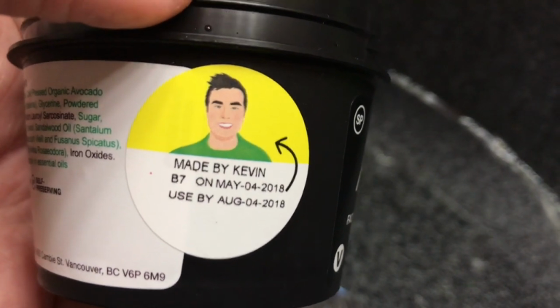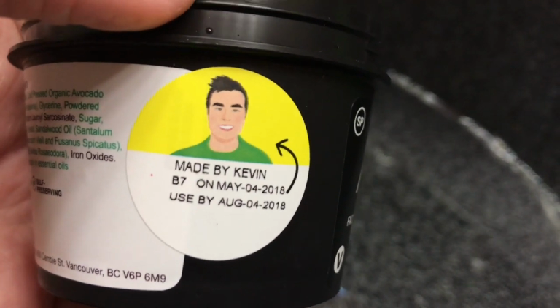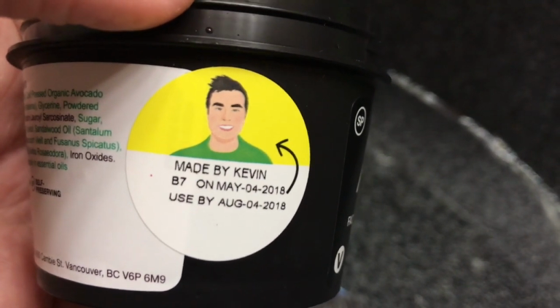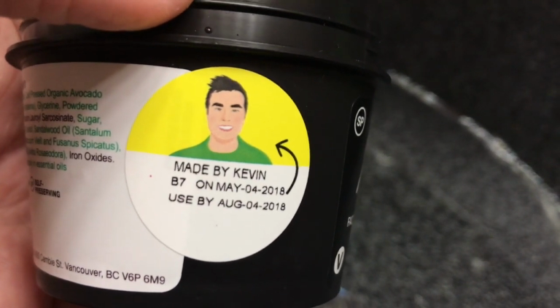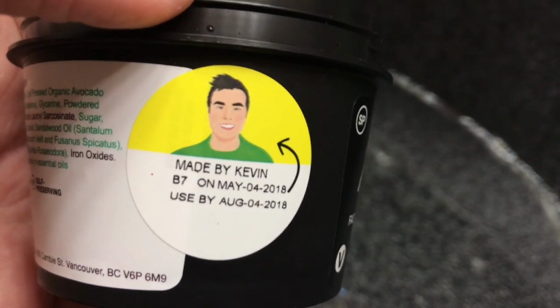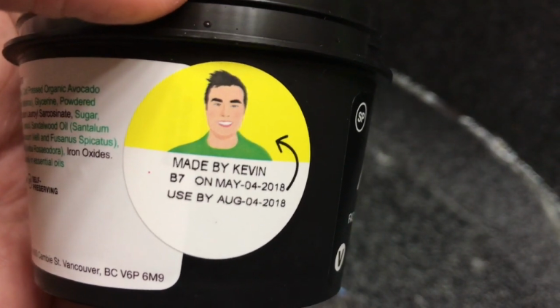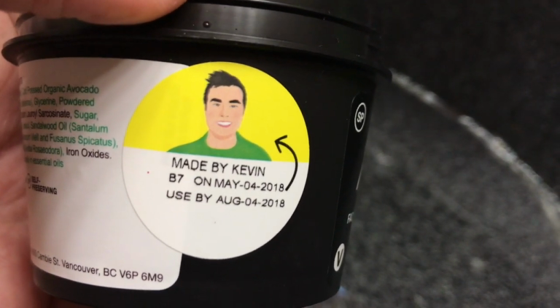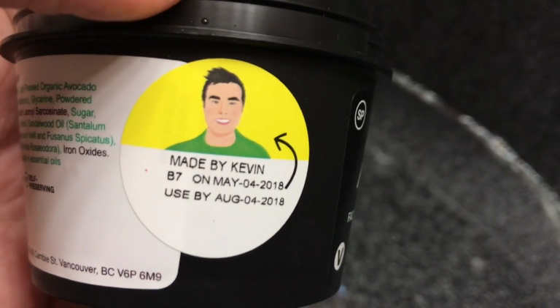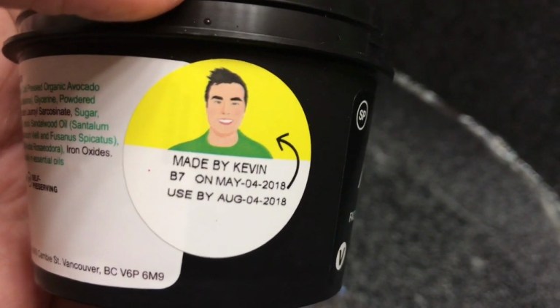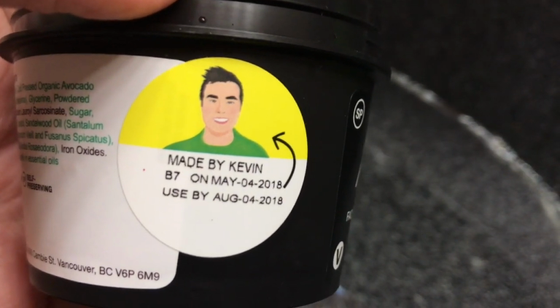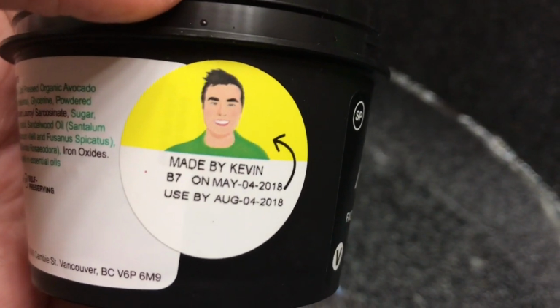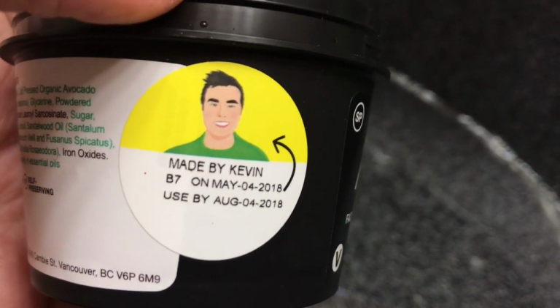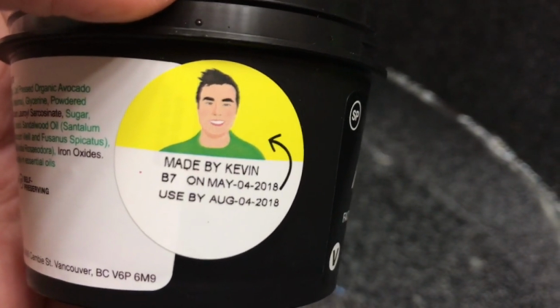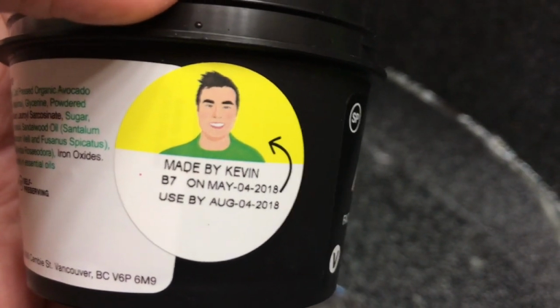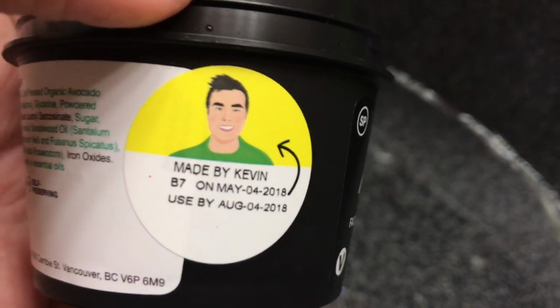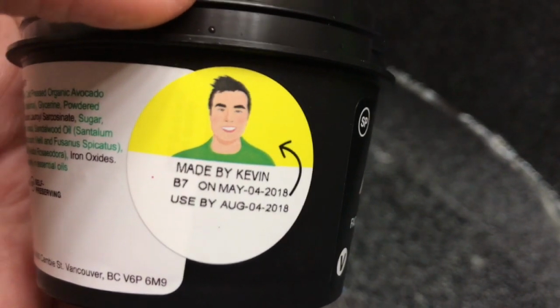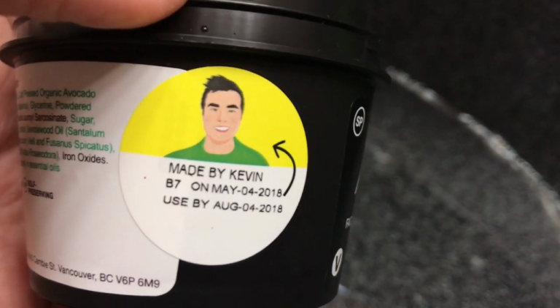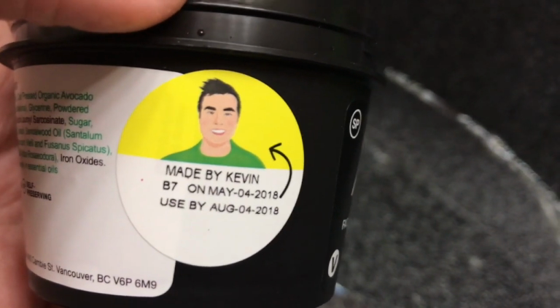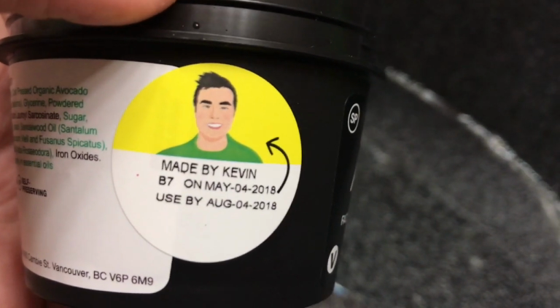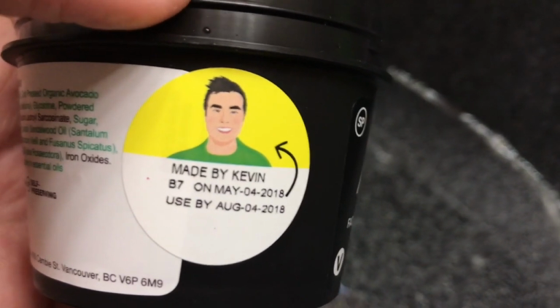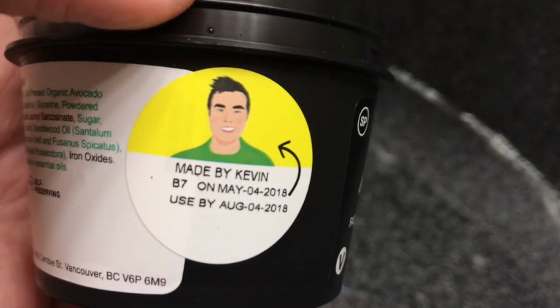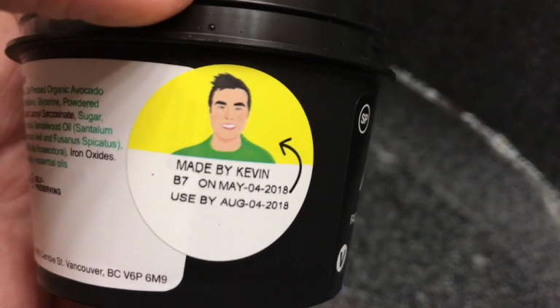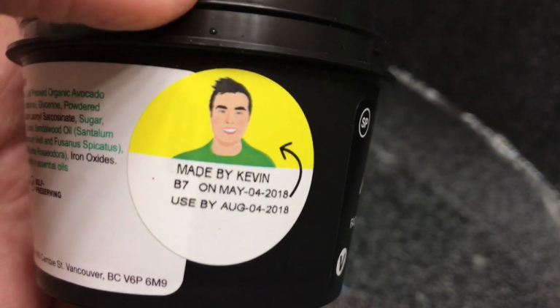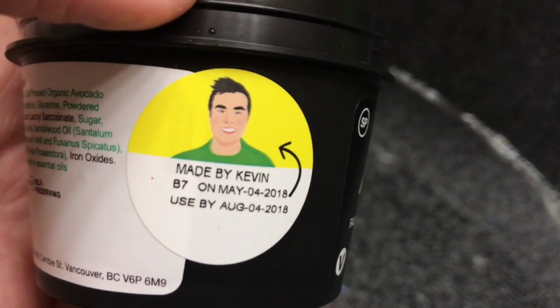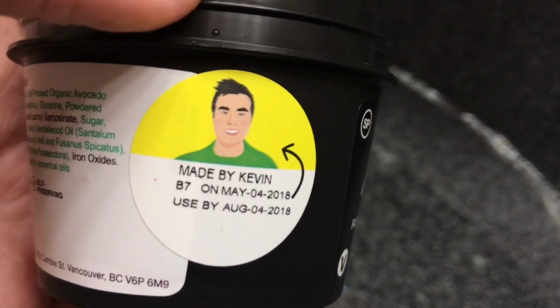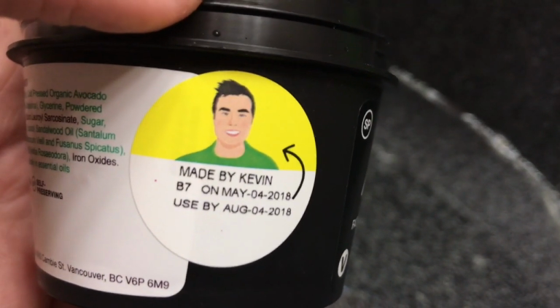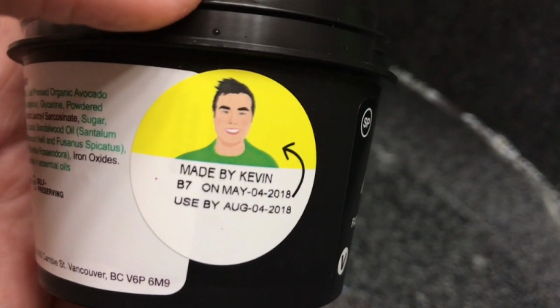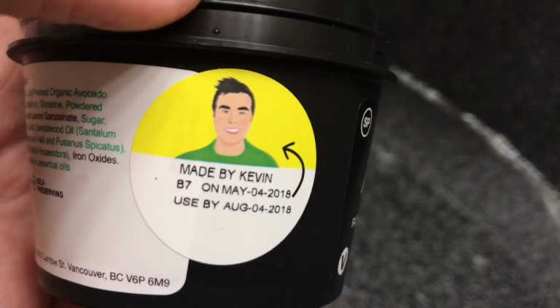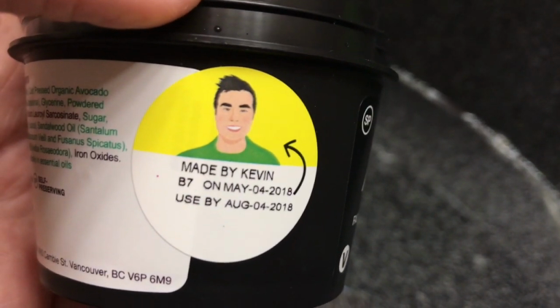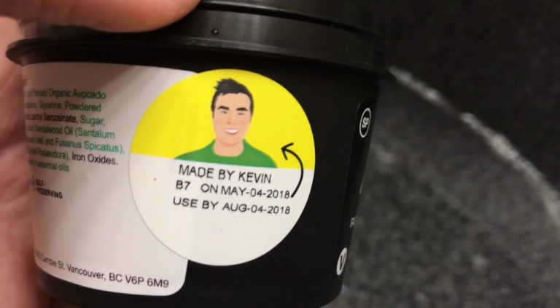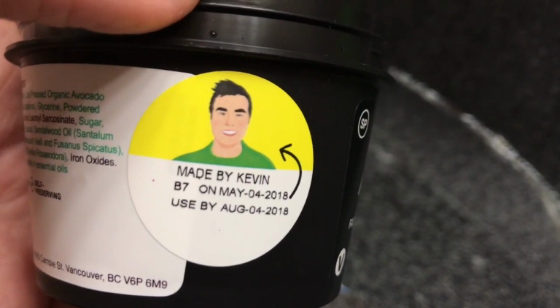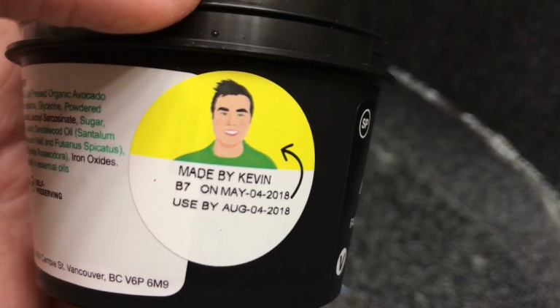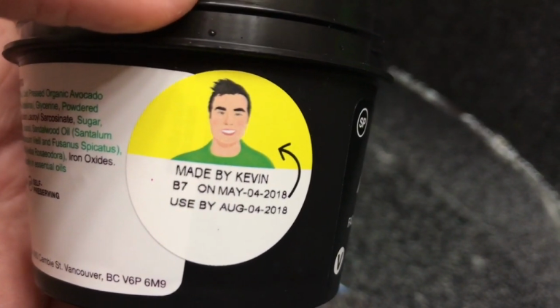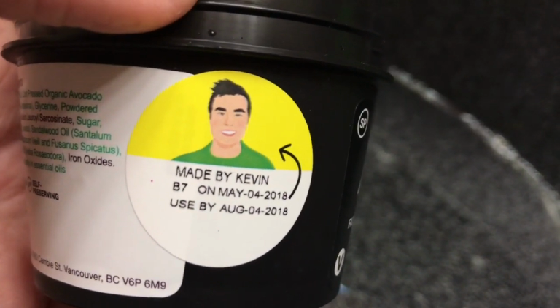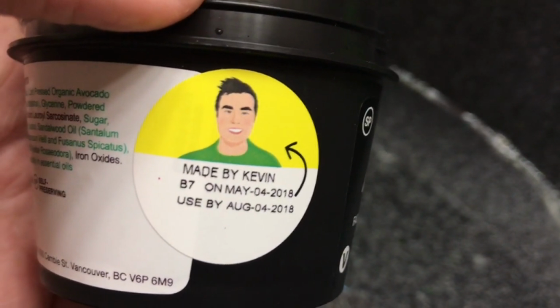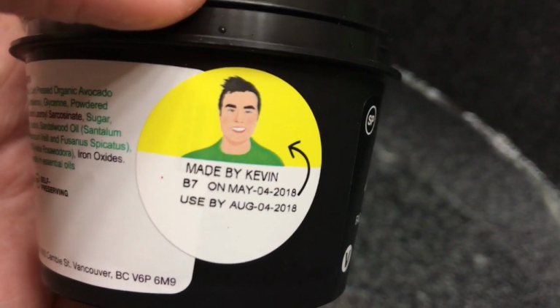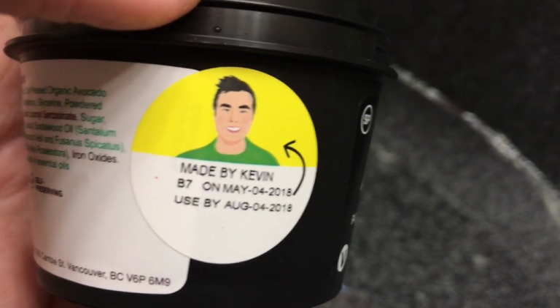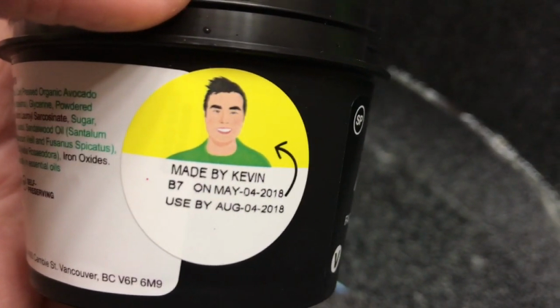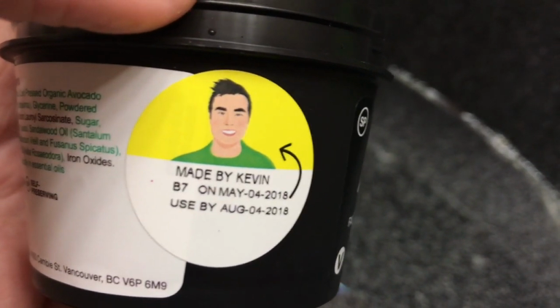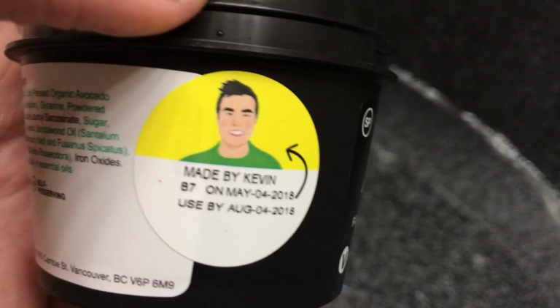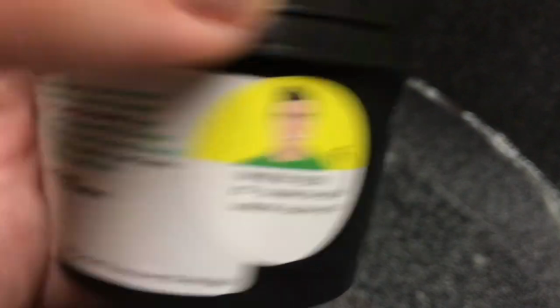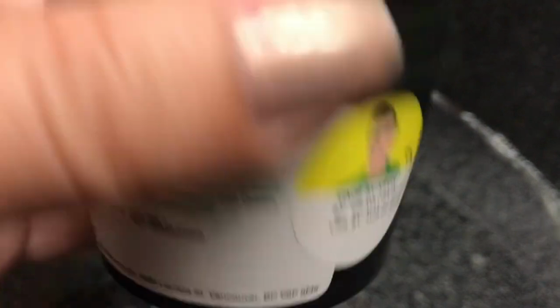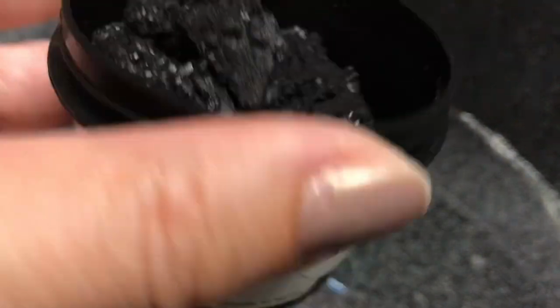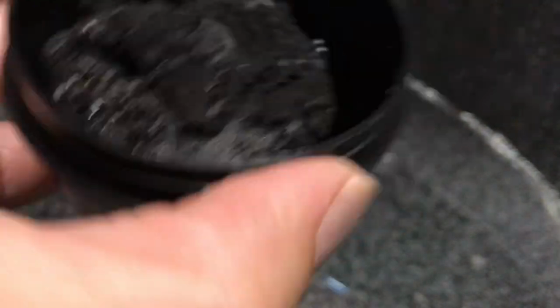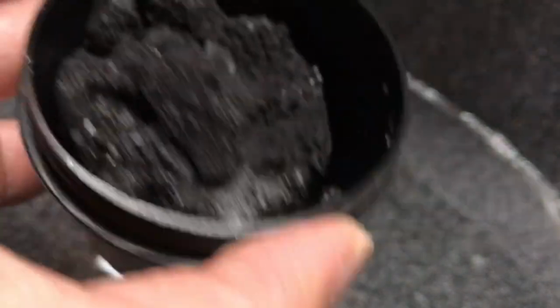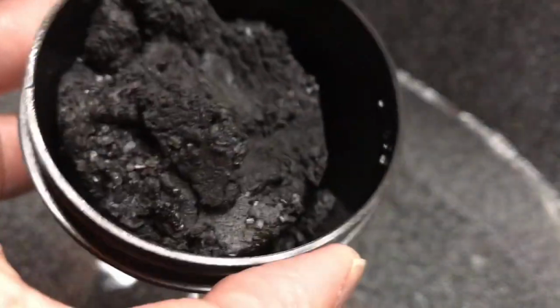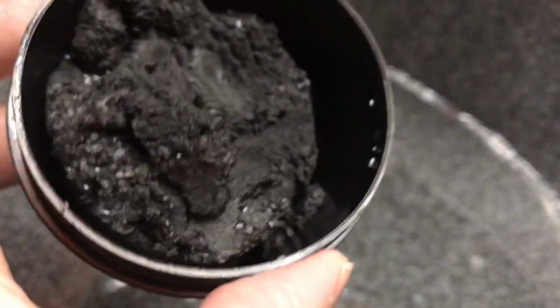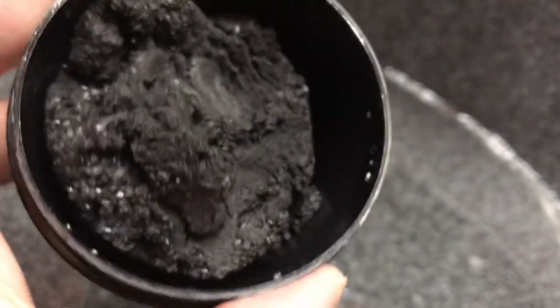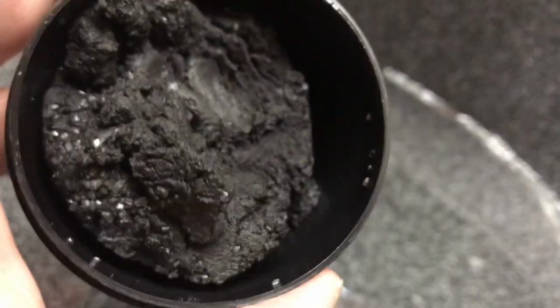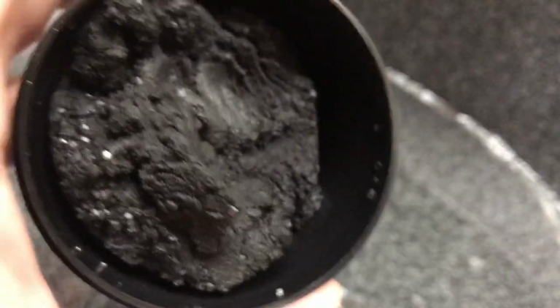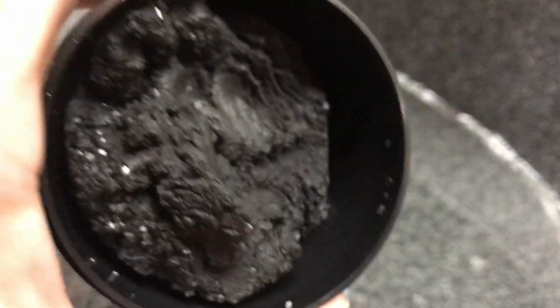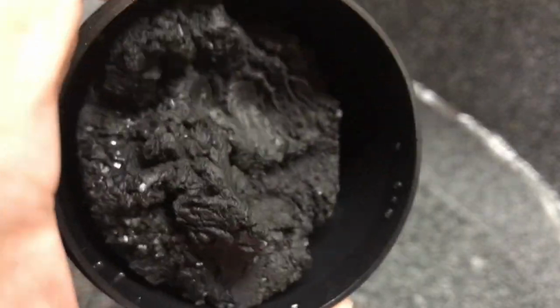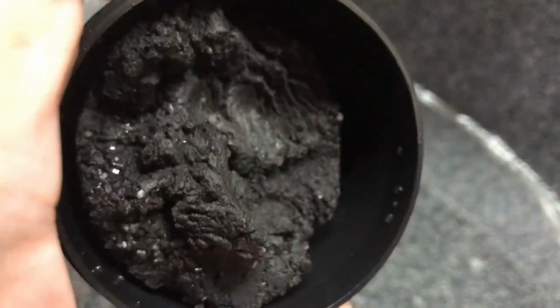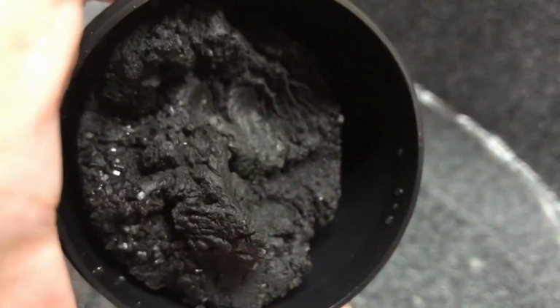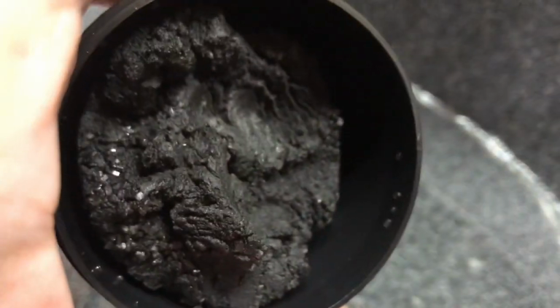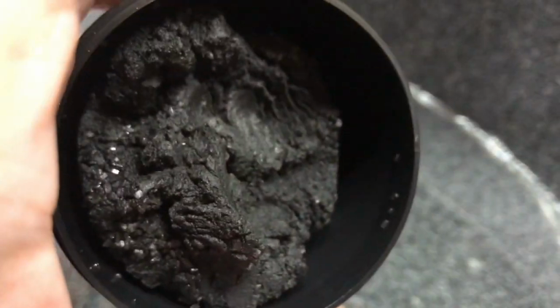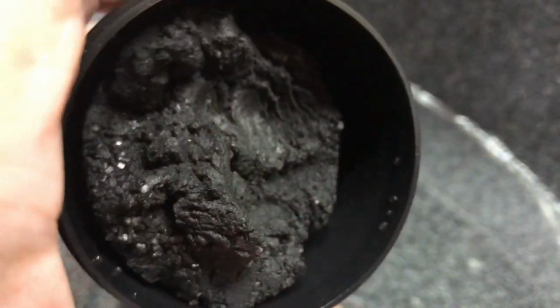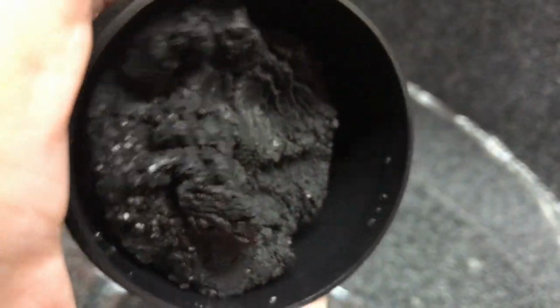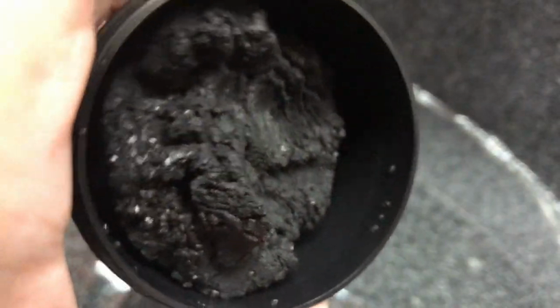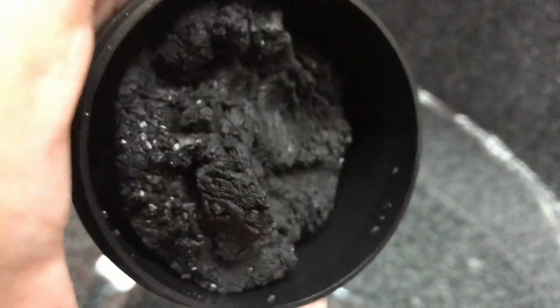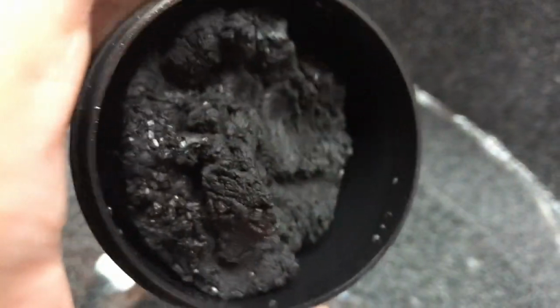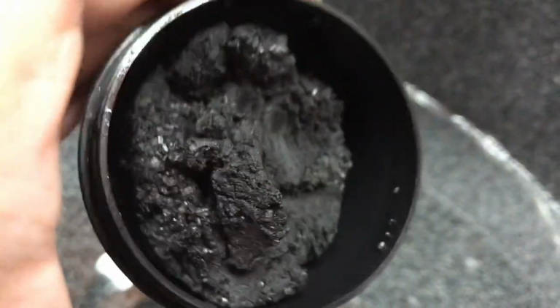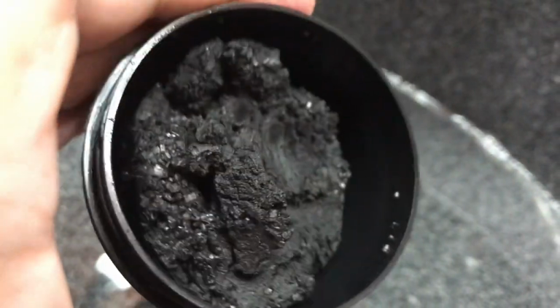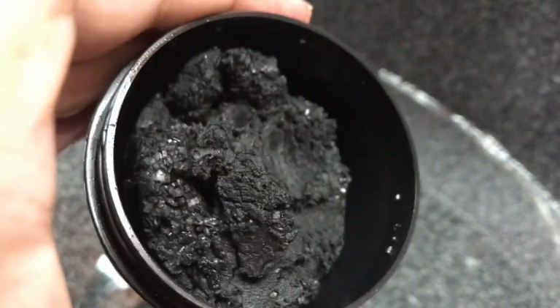I got it a couple days ago but it expires on August 4th, so it doesn't last super long. That's why I don't get the big one.